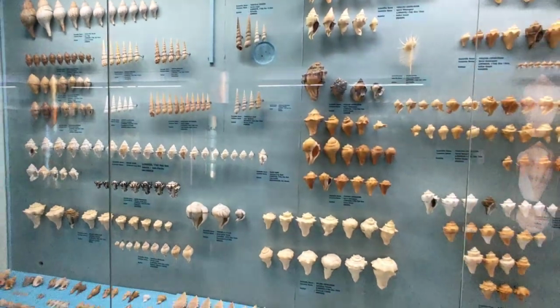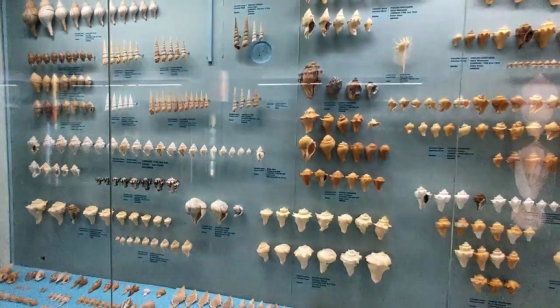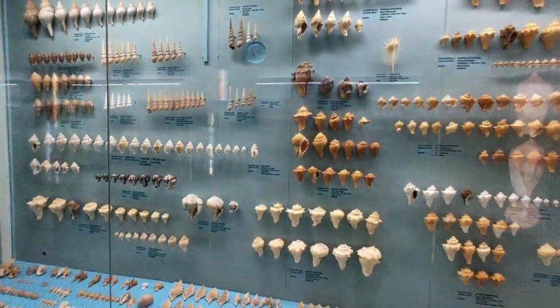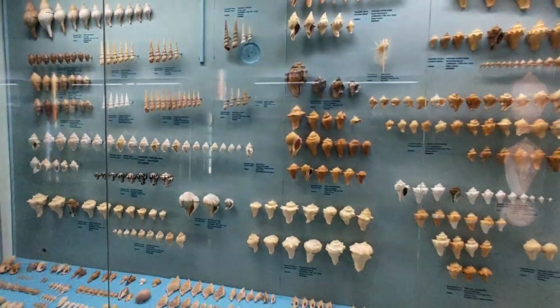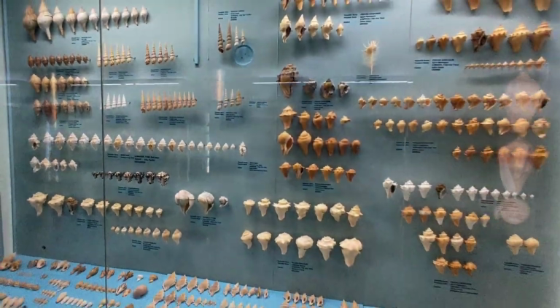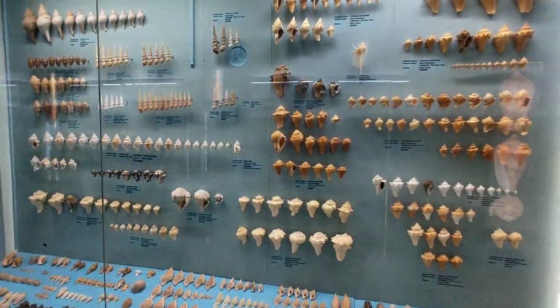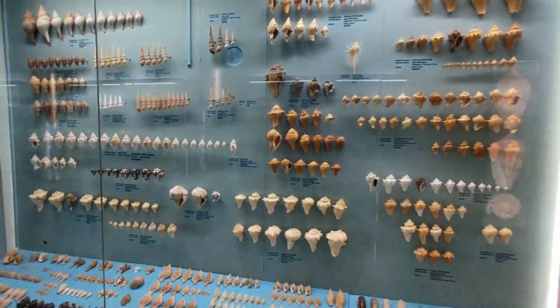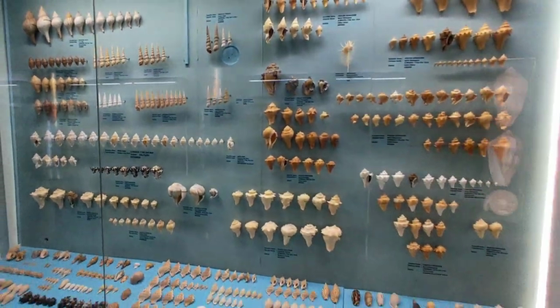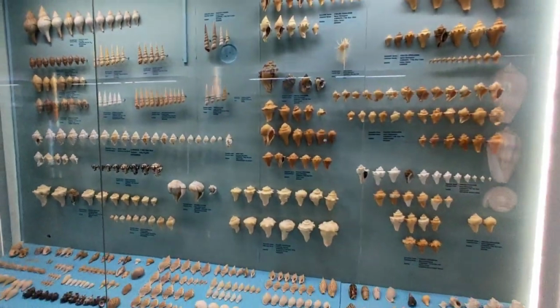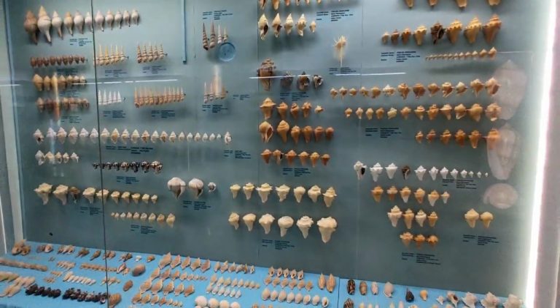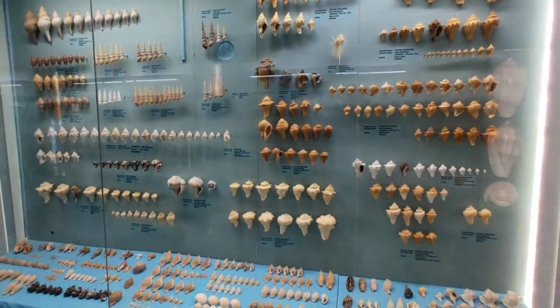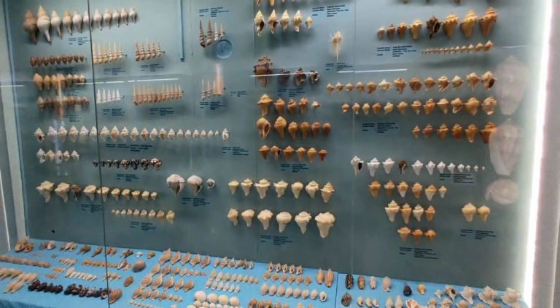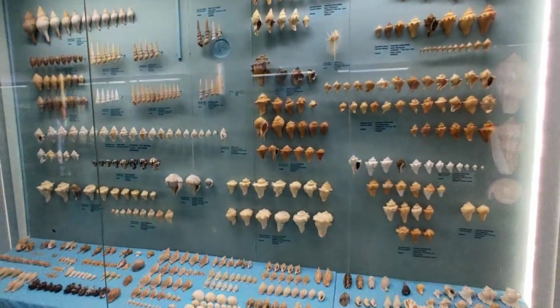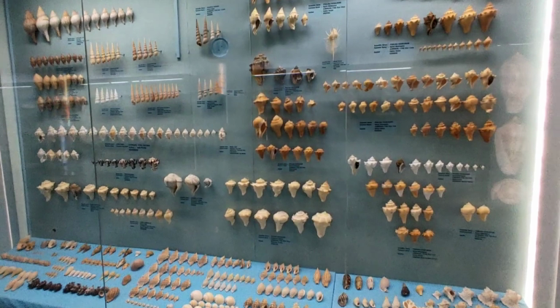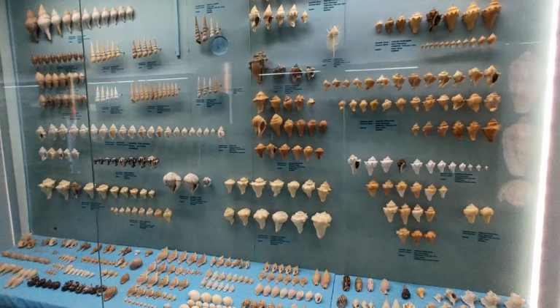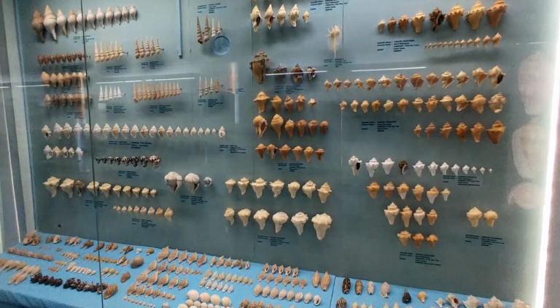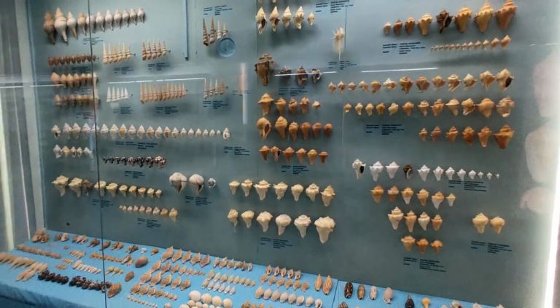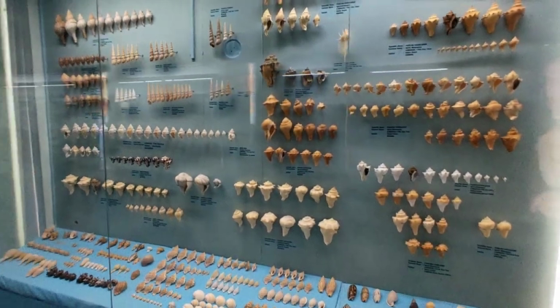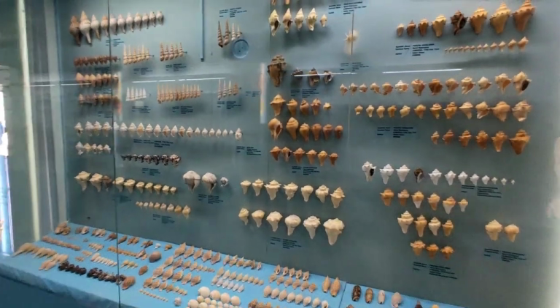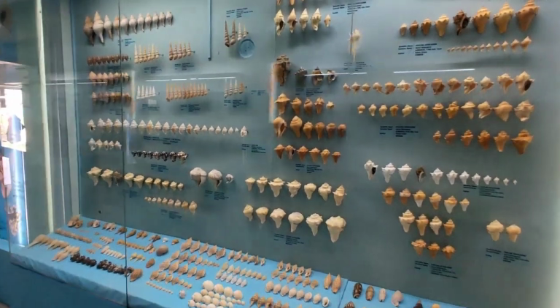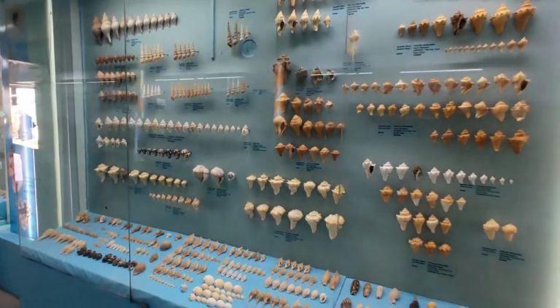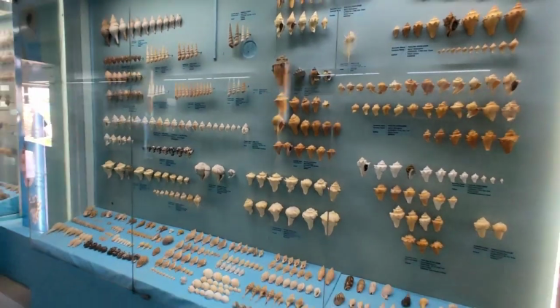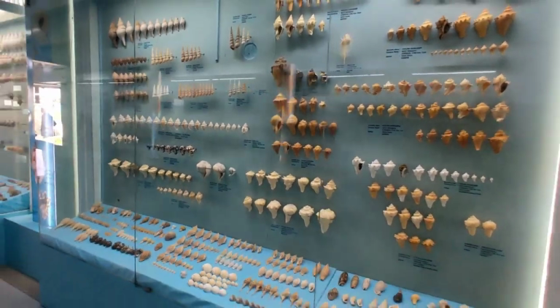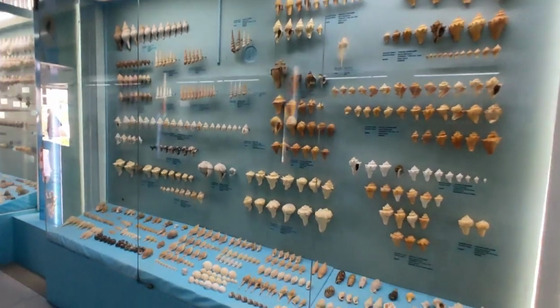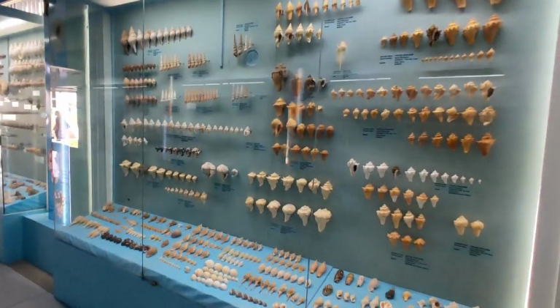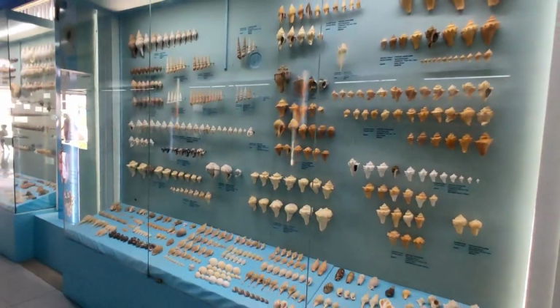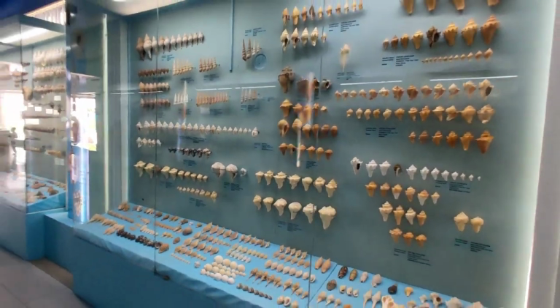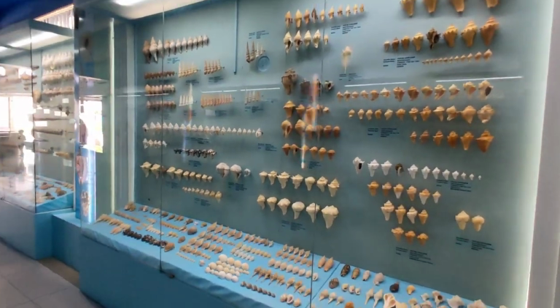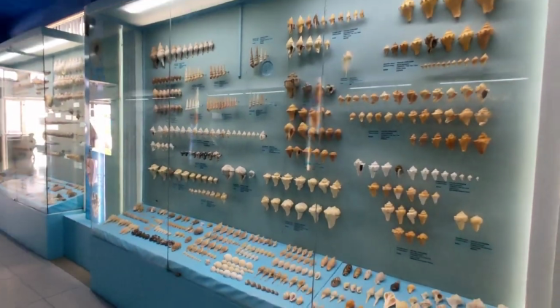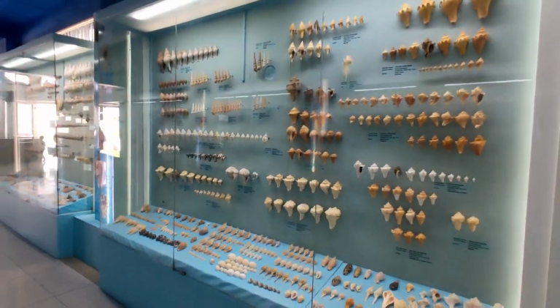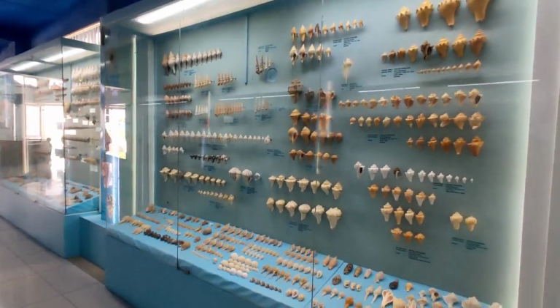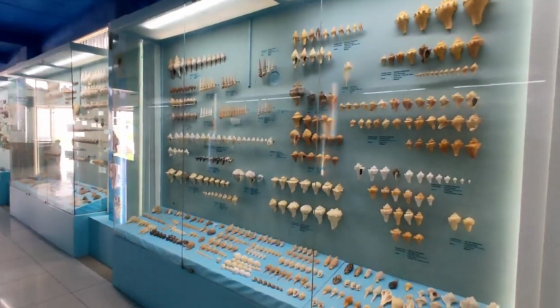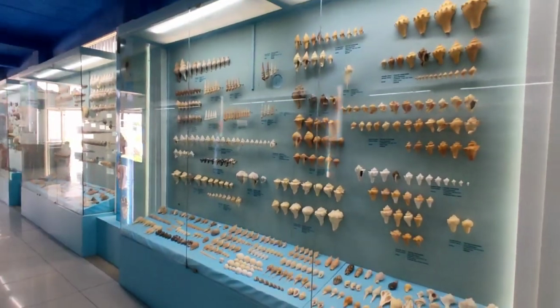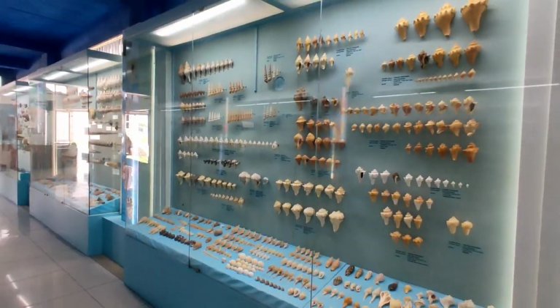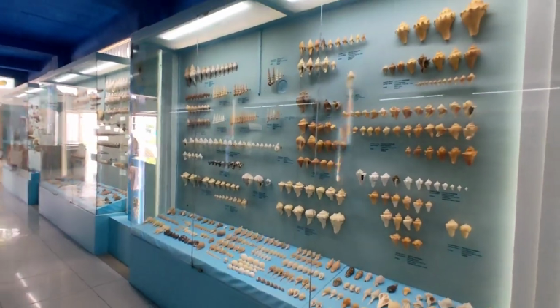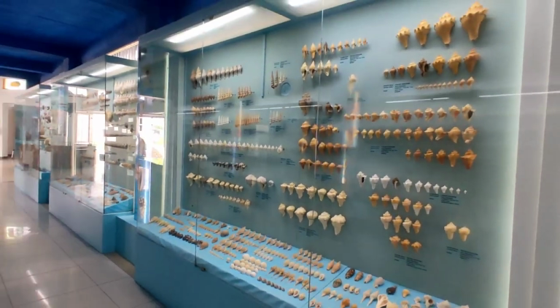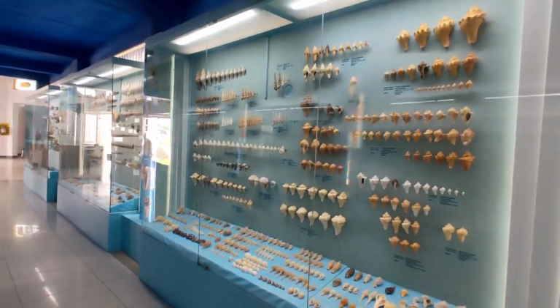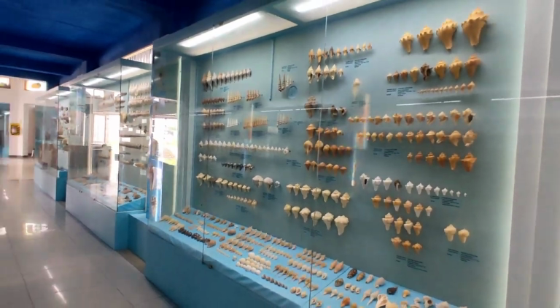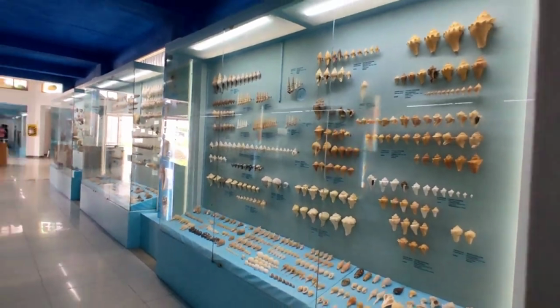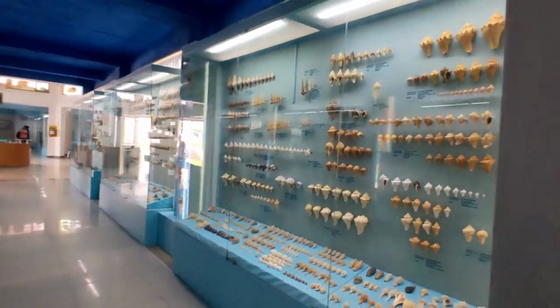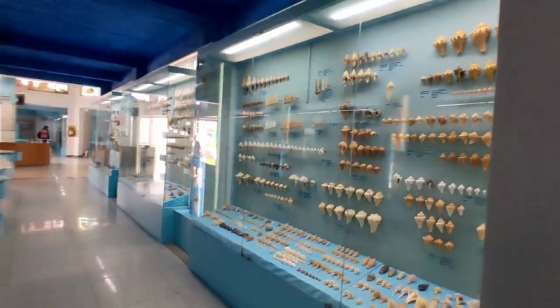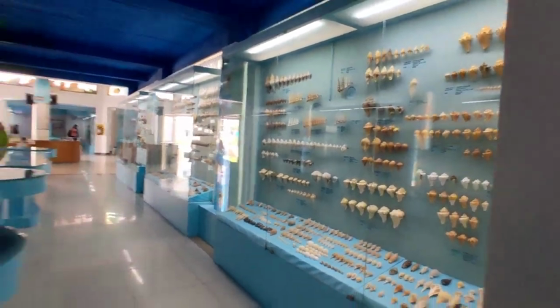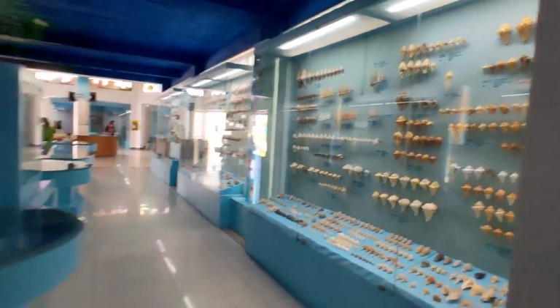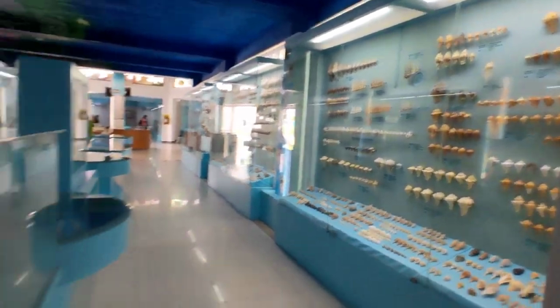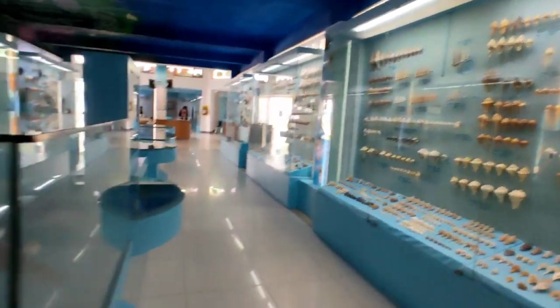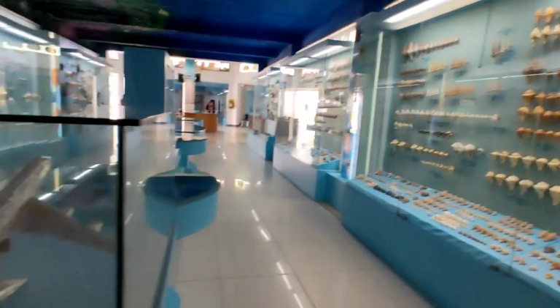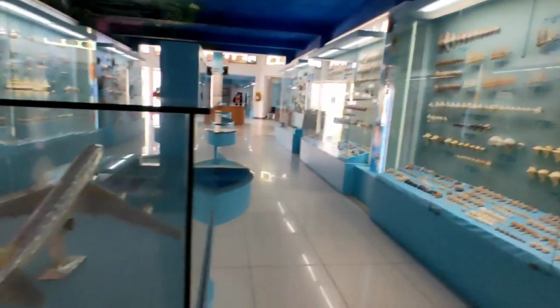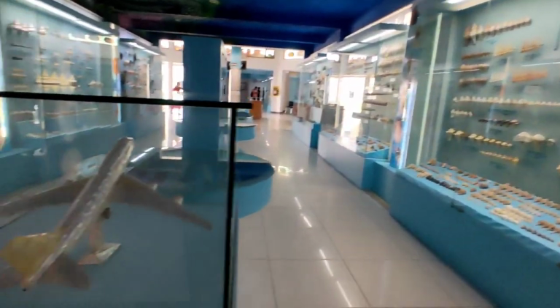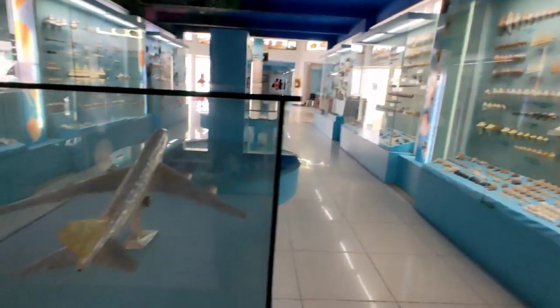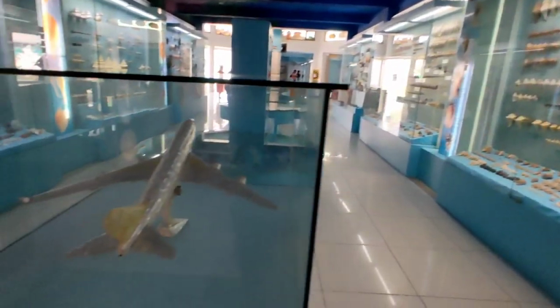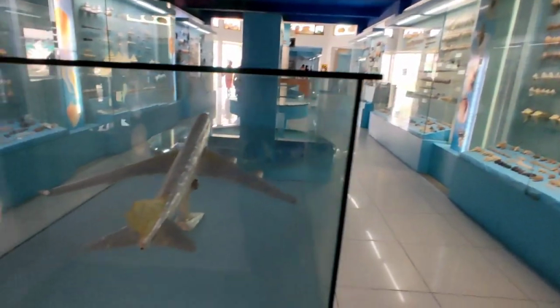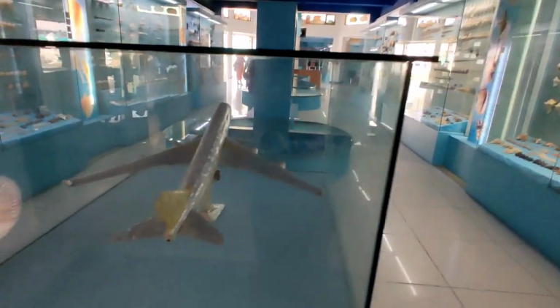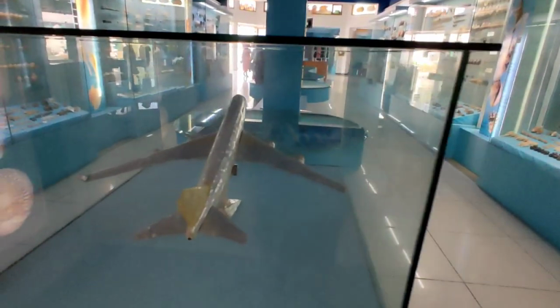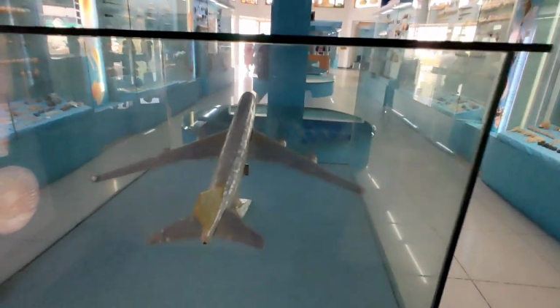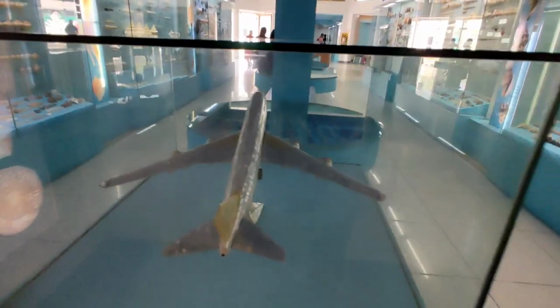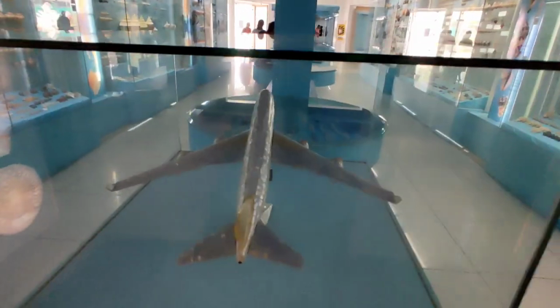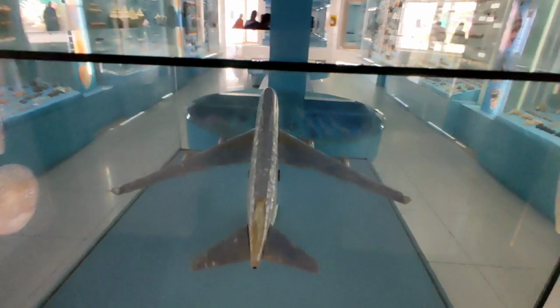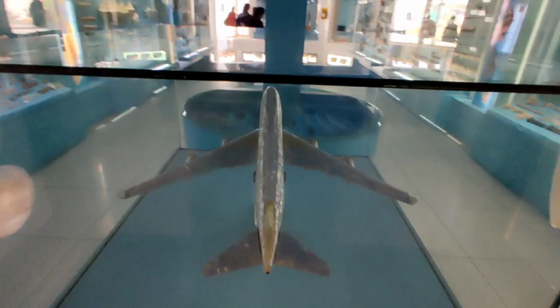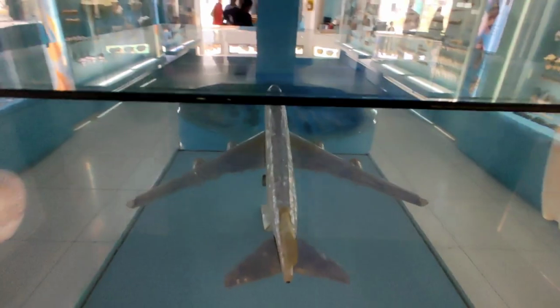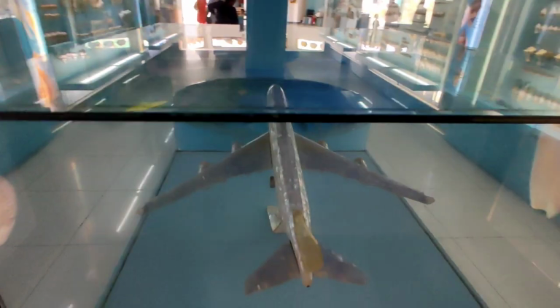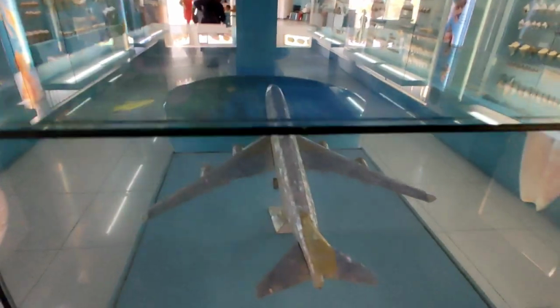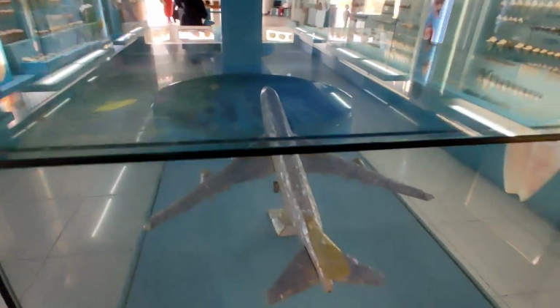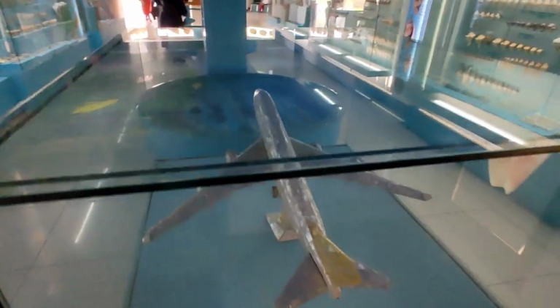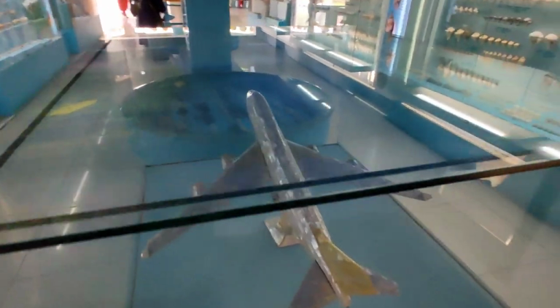Also on display were models of a train, a plane, and a car placed in each one of the galleries, and these models were made out of oyster shells.